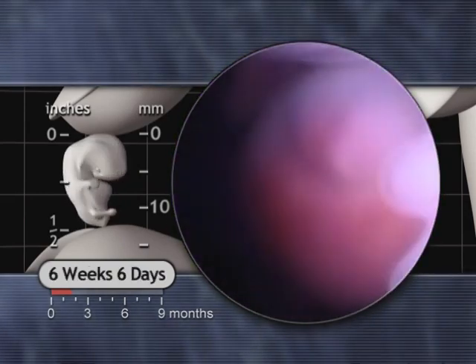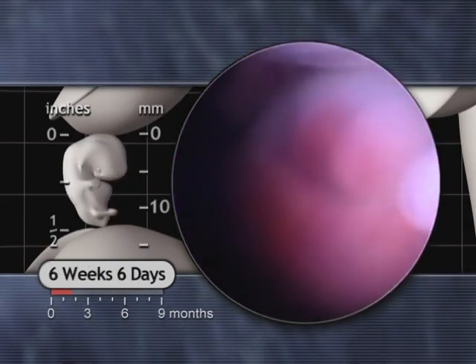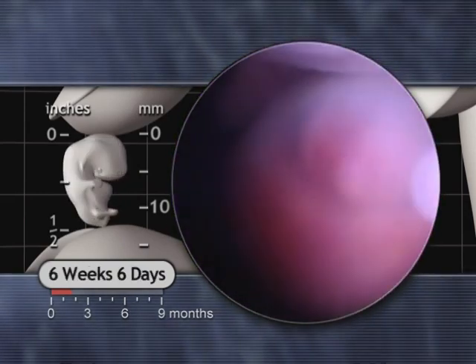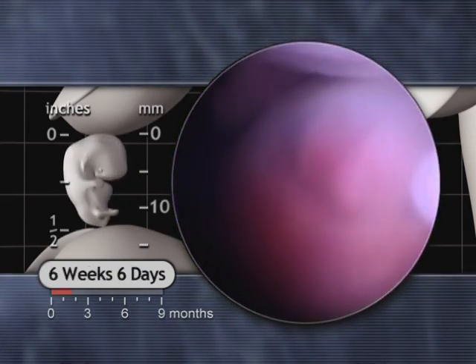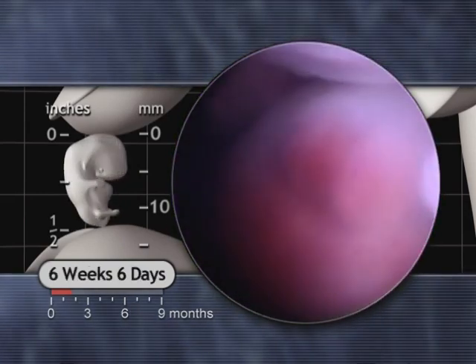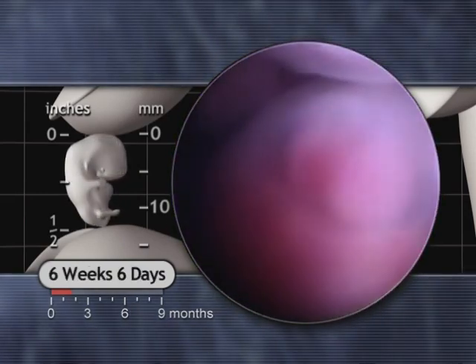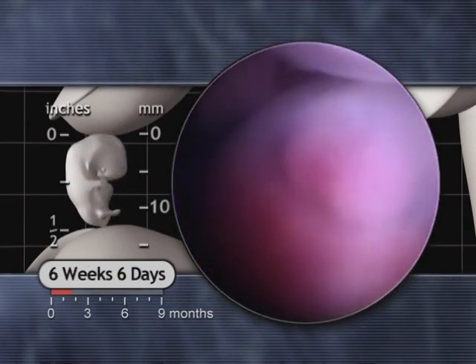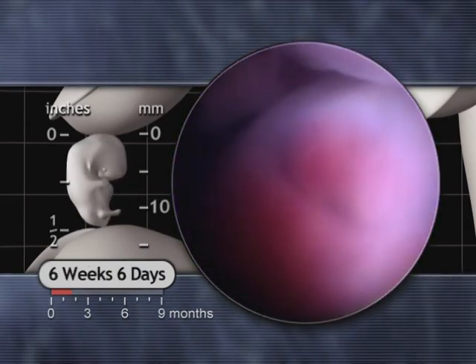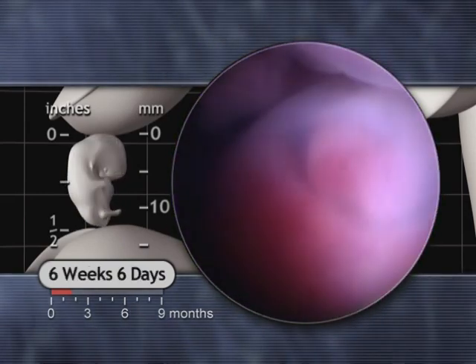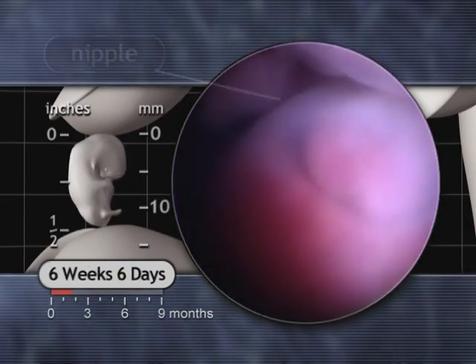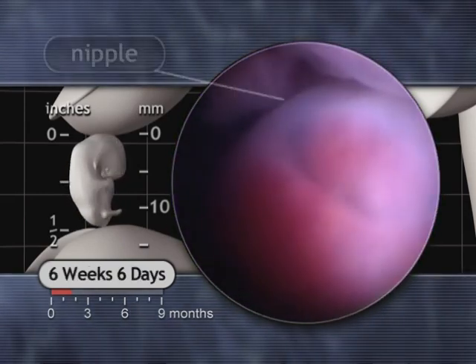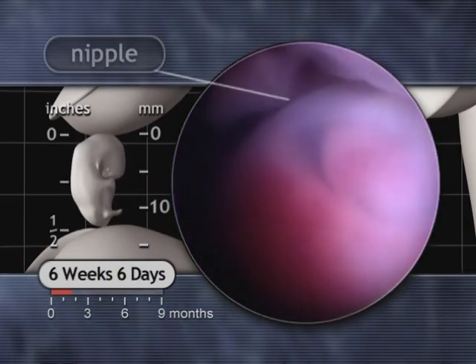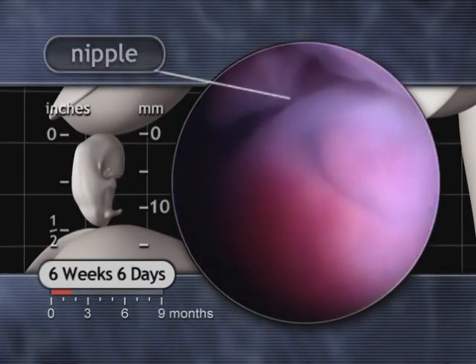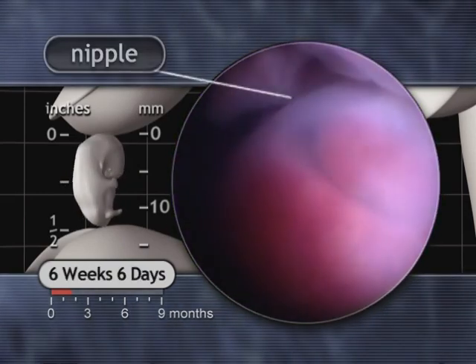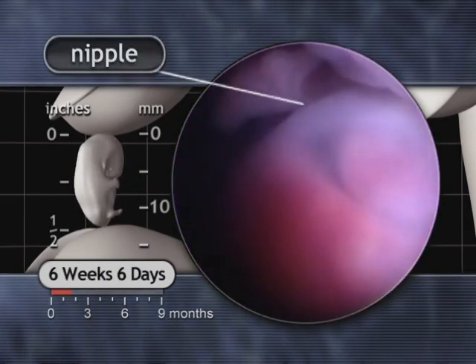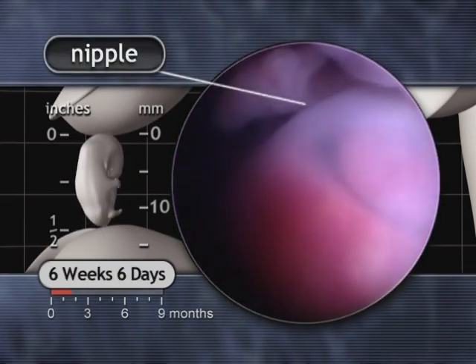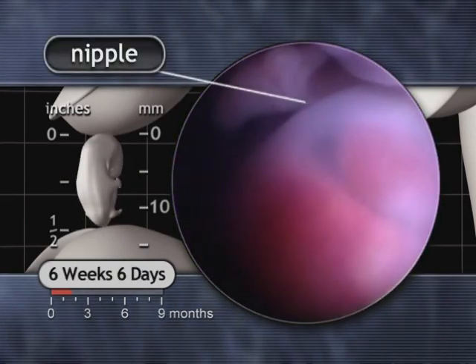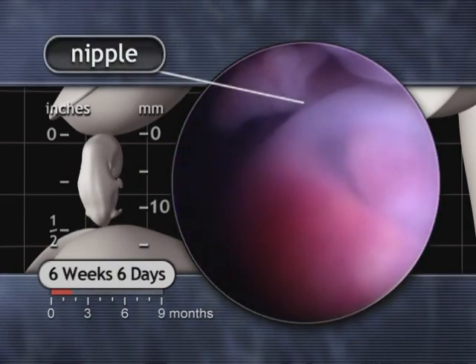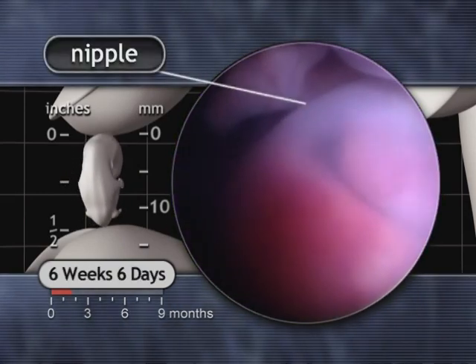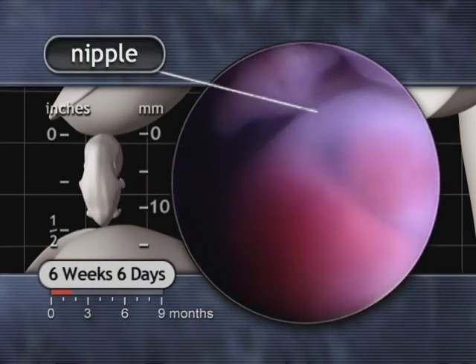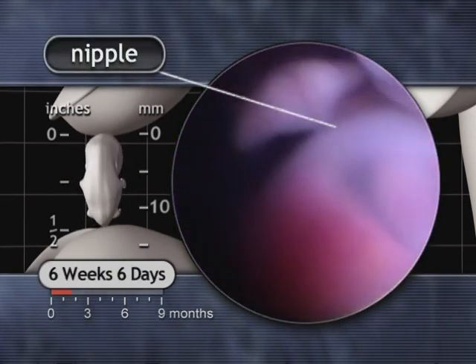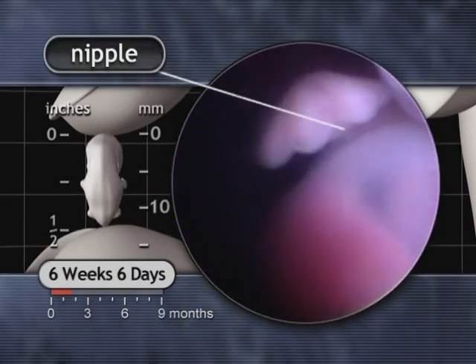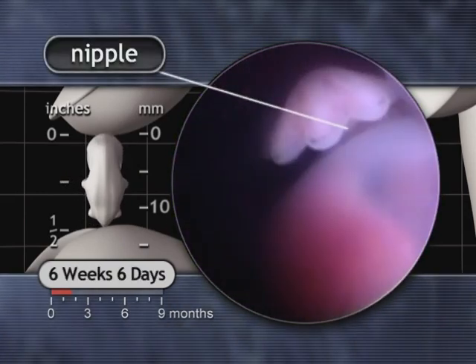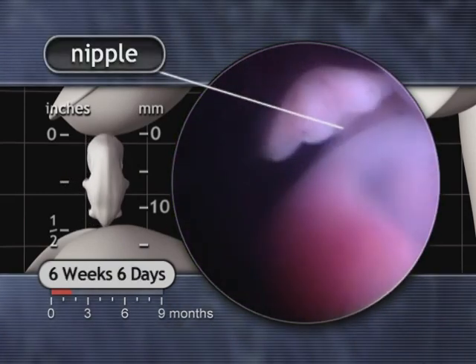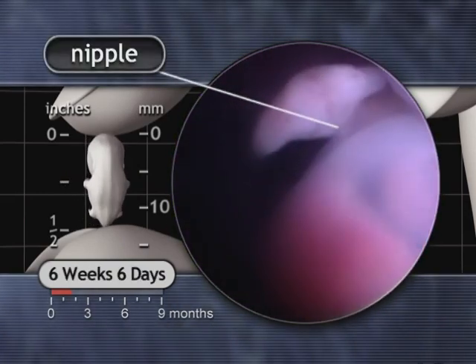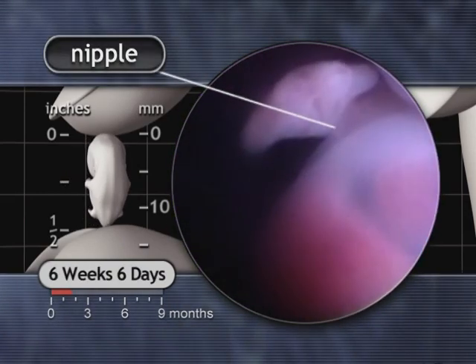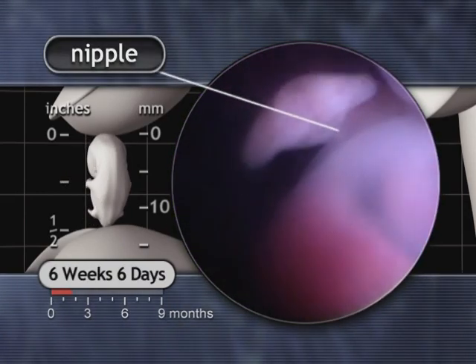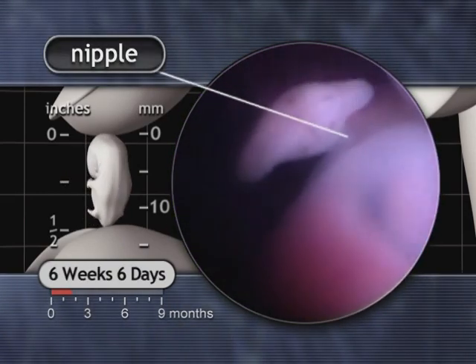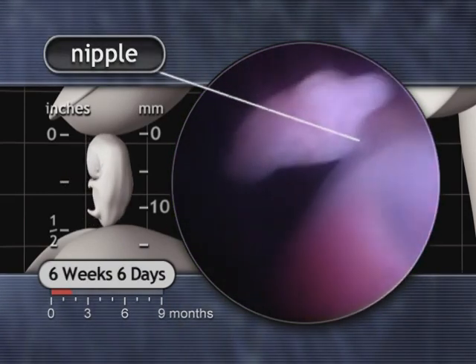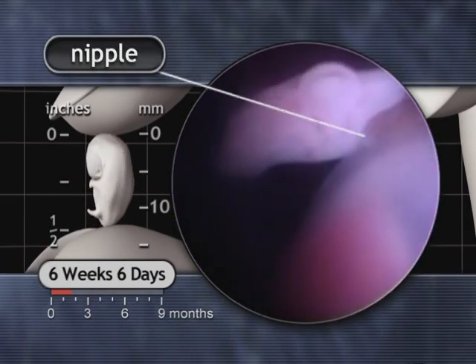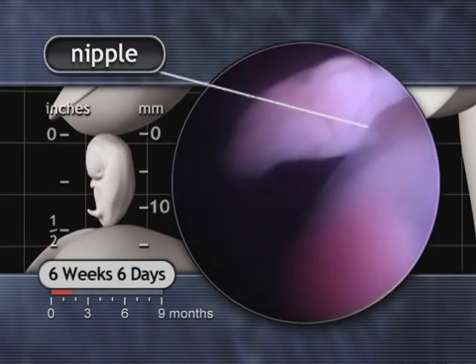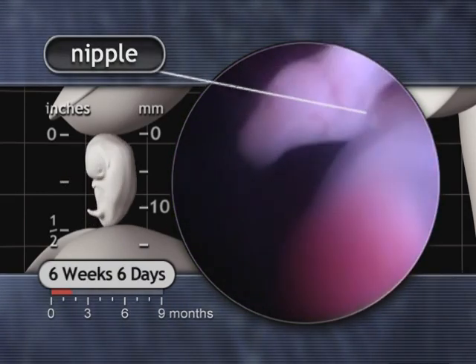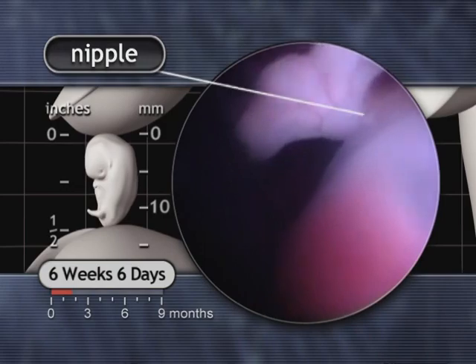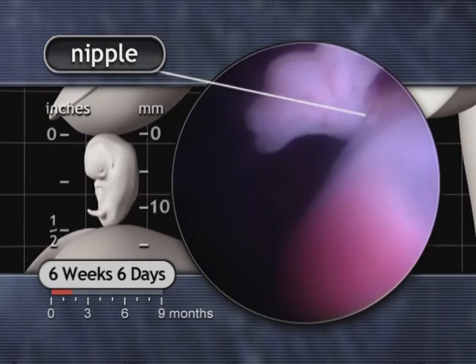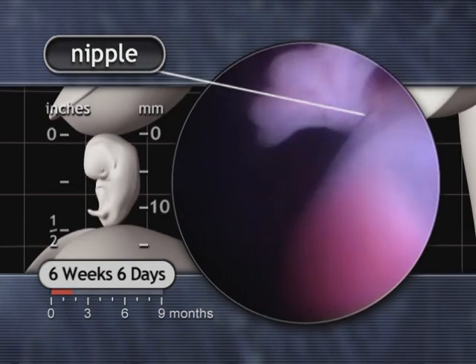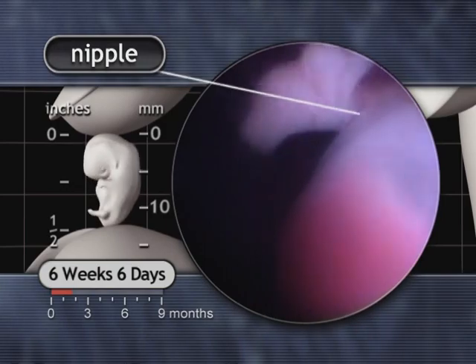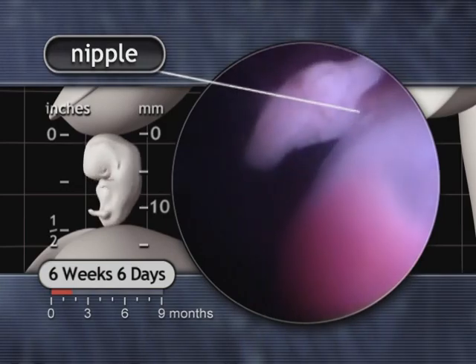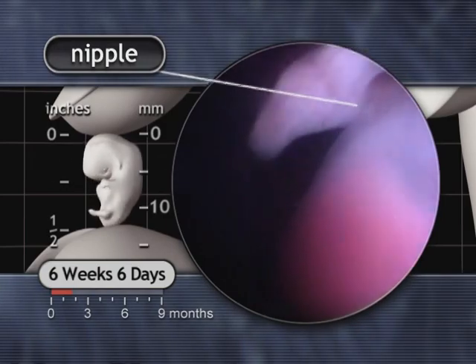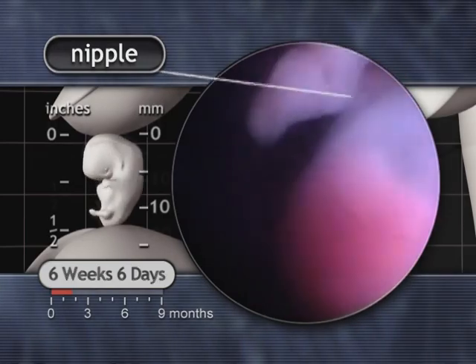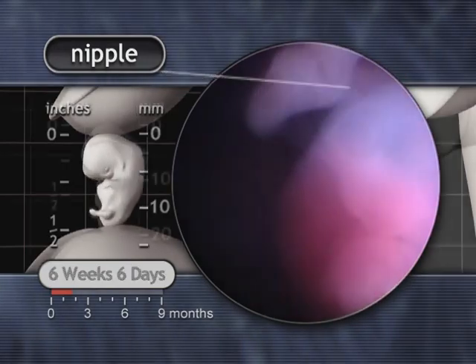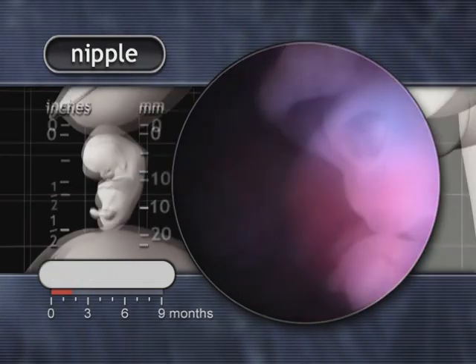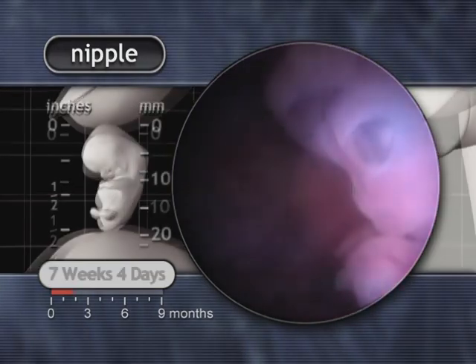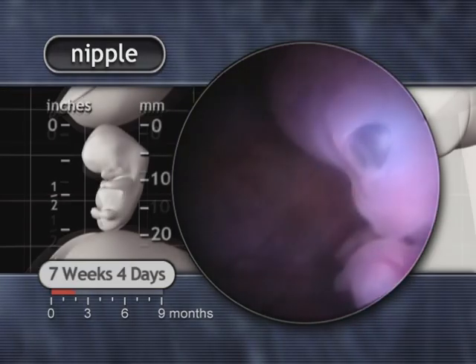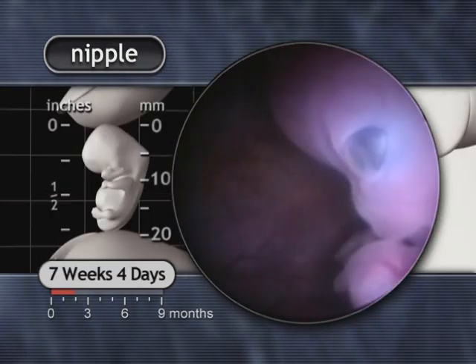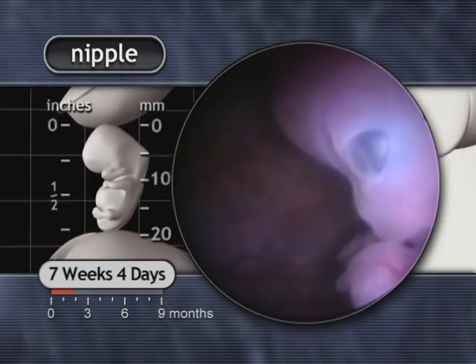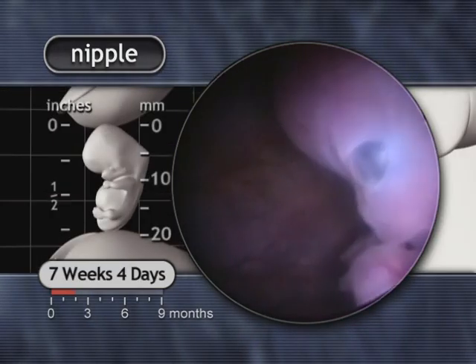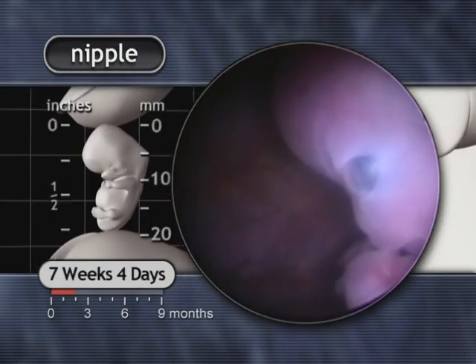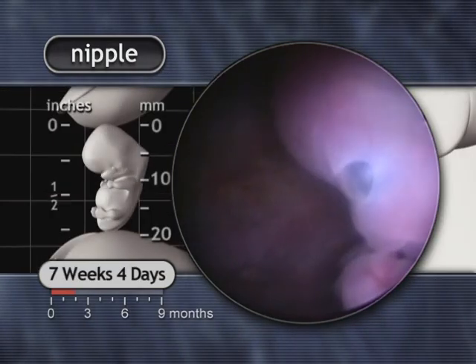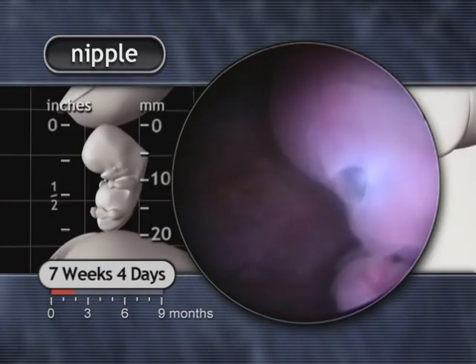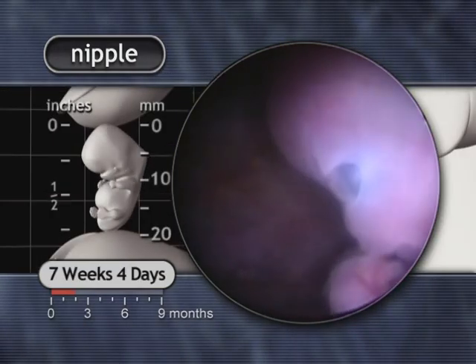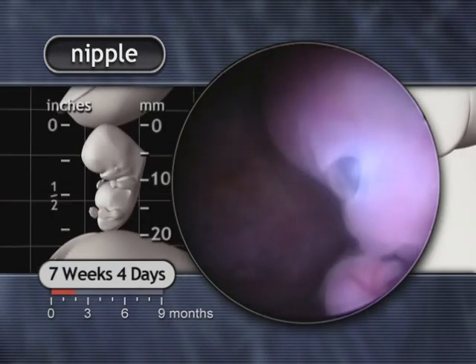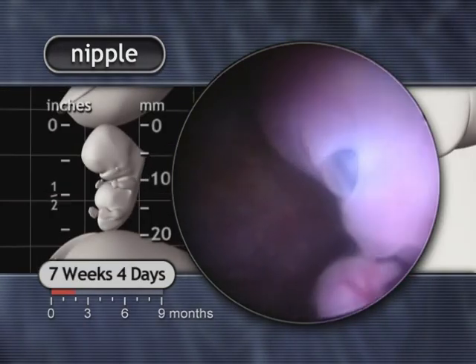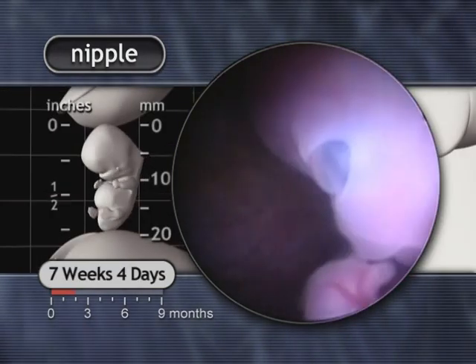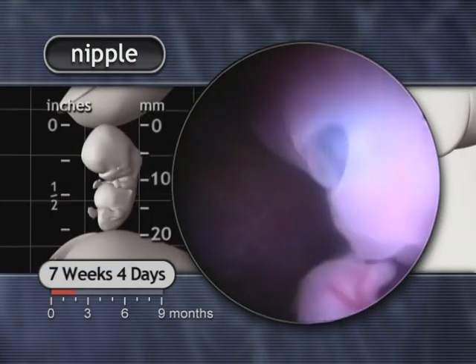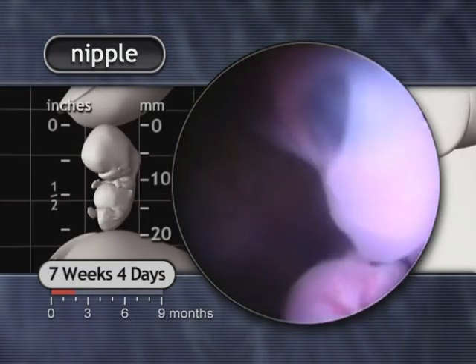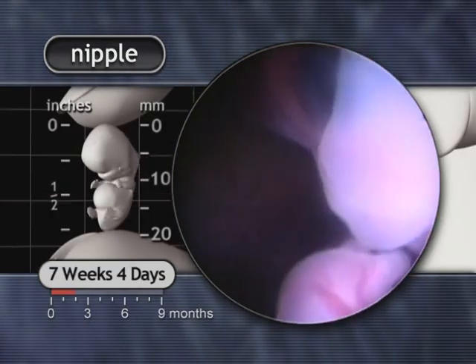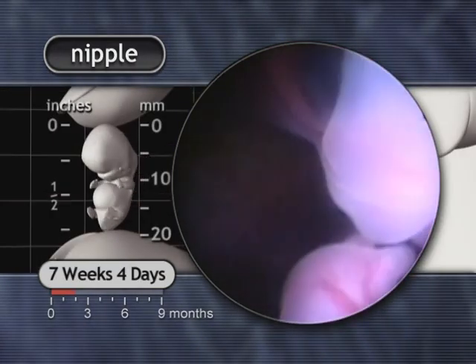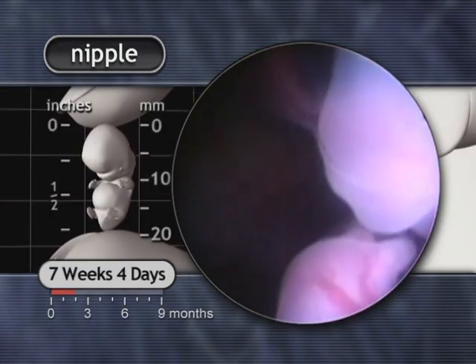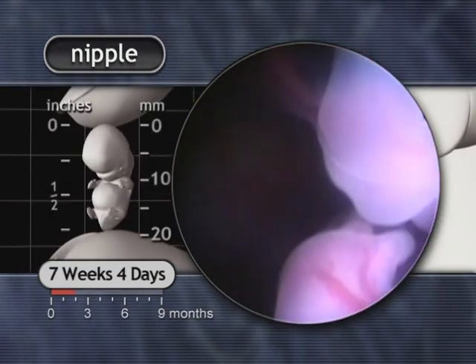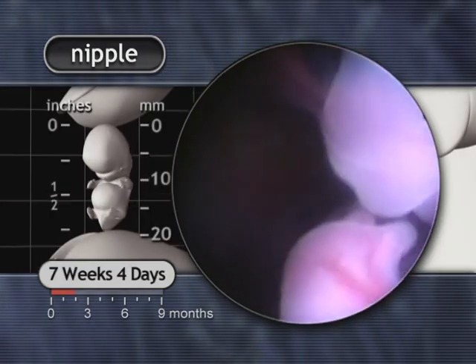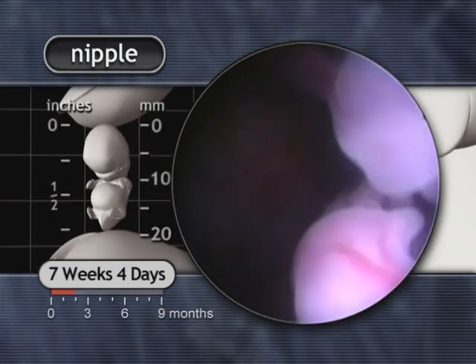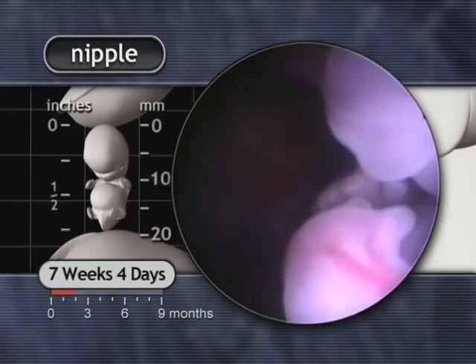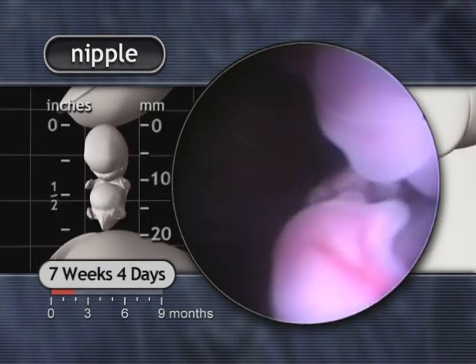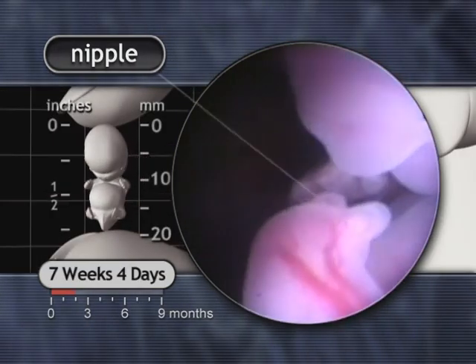Nipples appear along the sides of the trunk shortly before reaching their final location on the front of the chest.